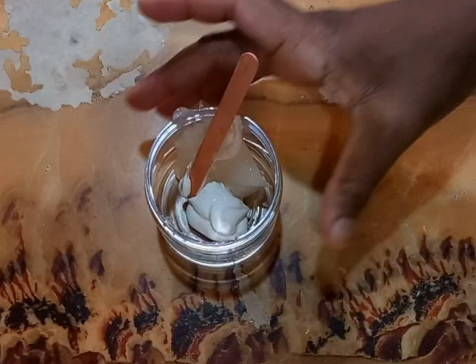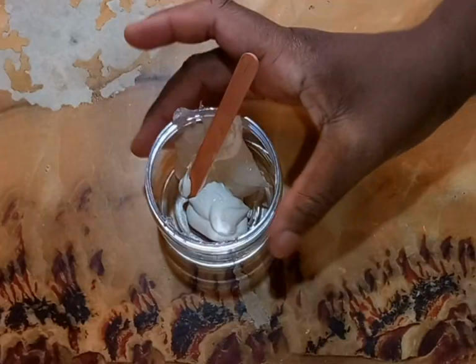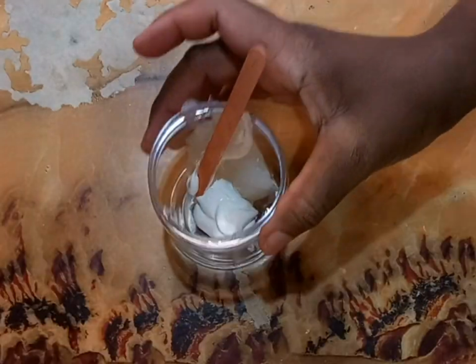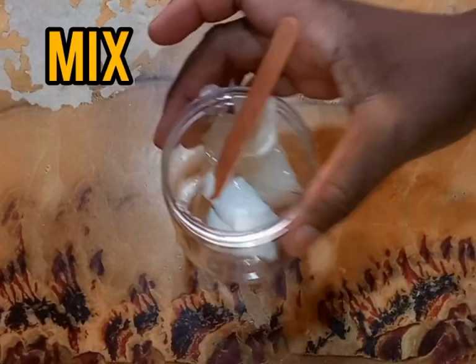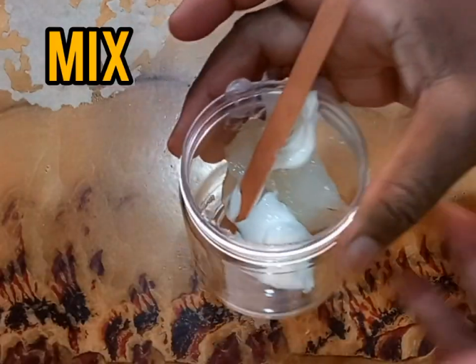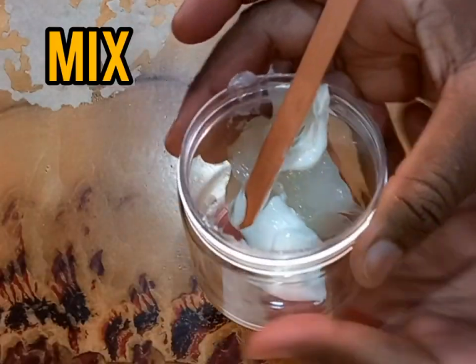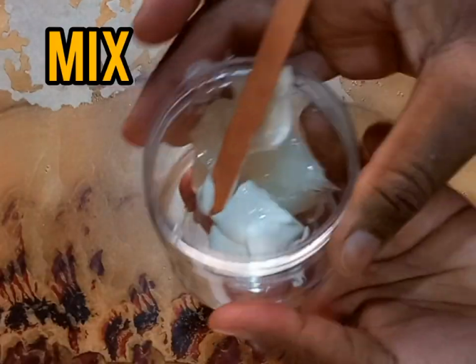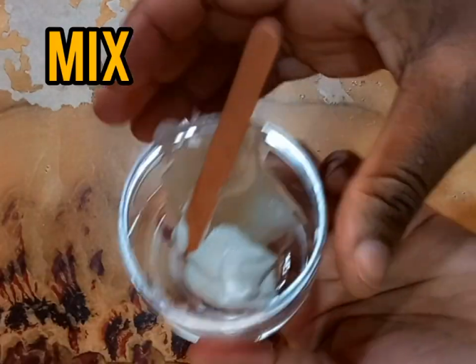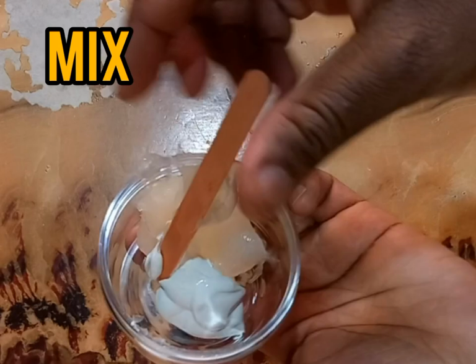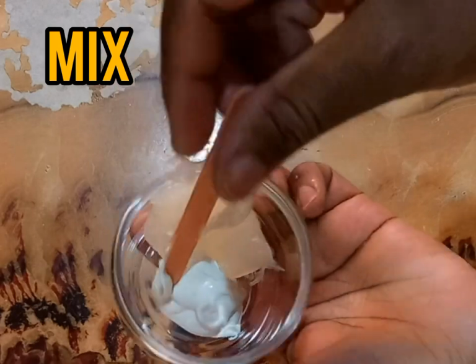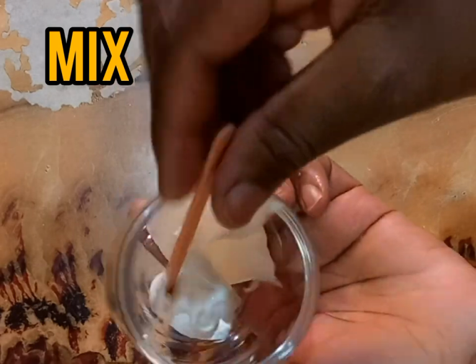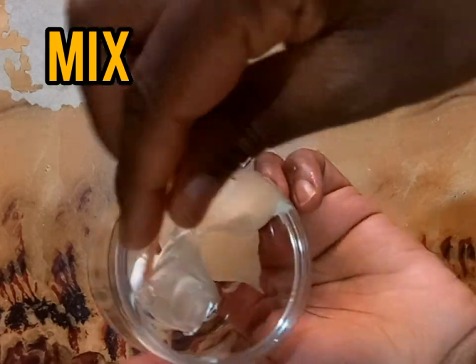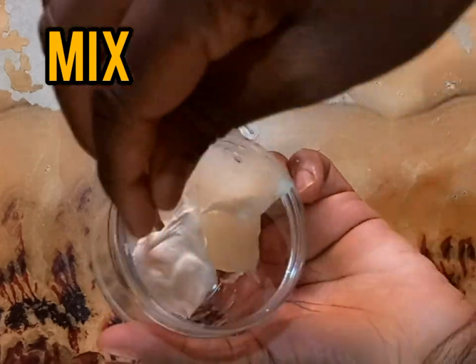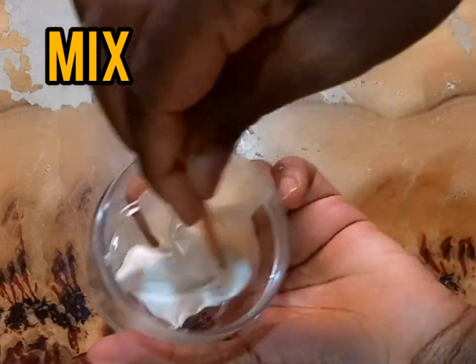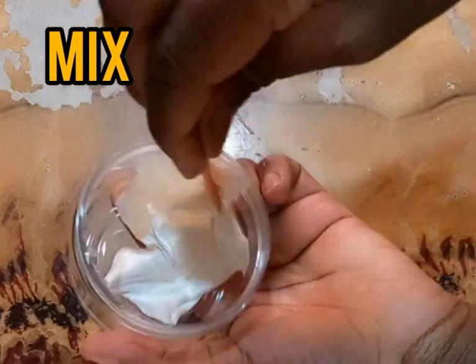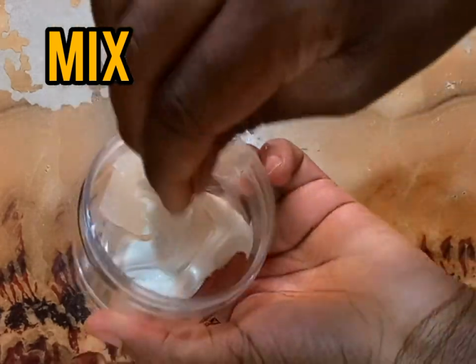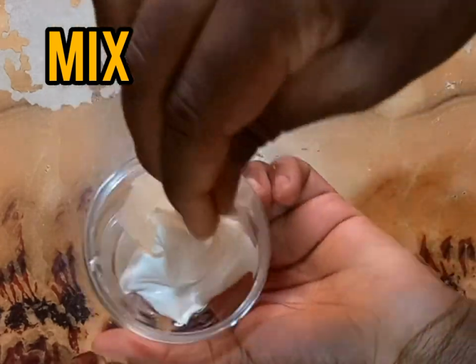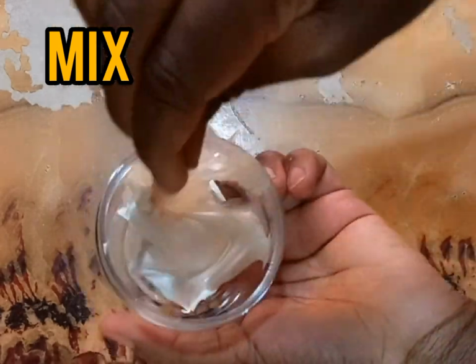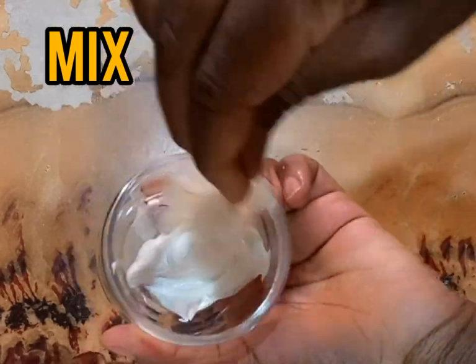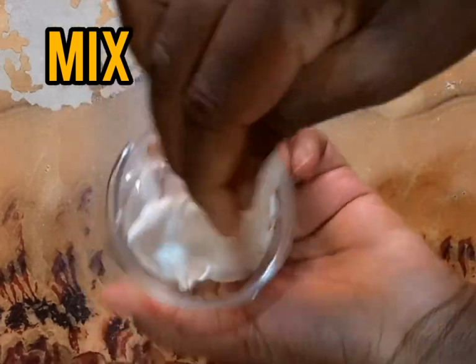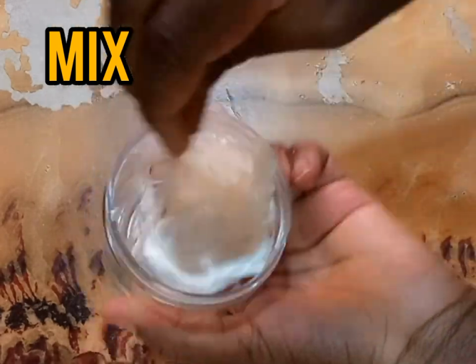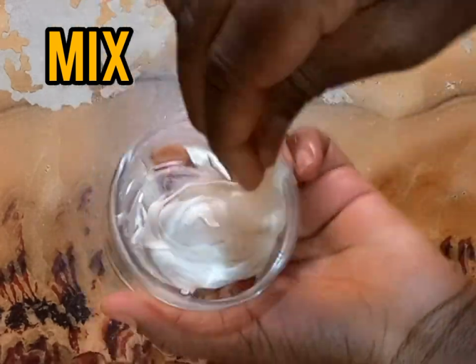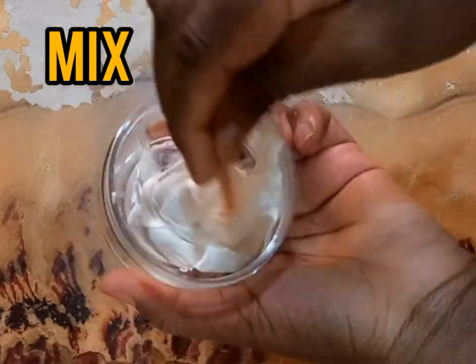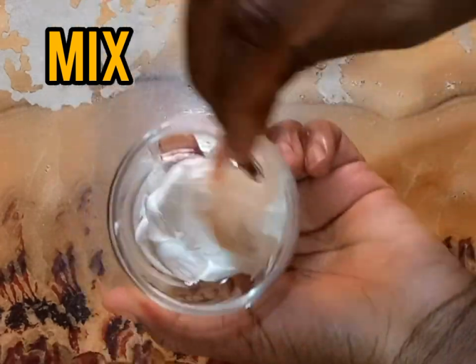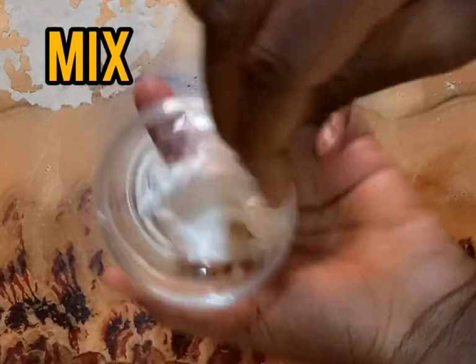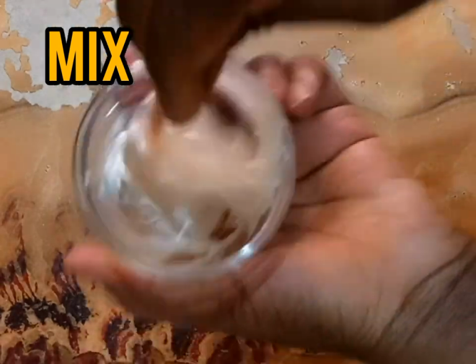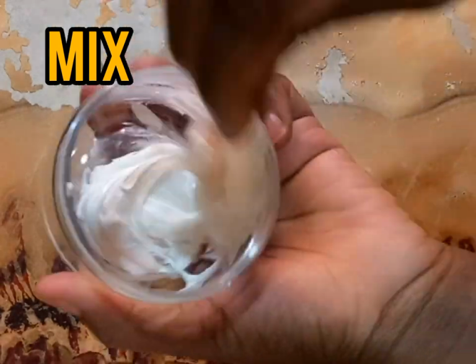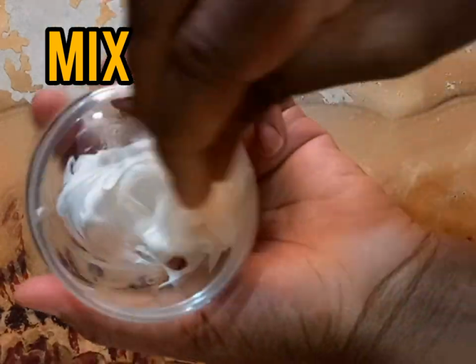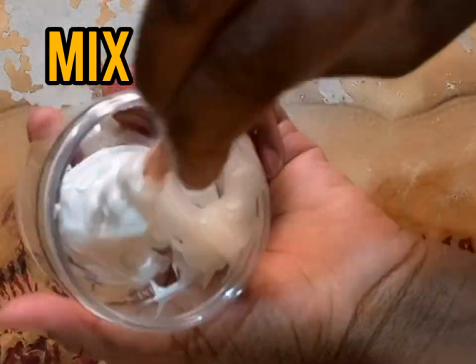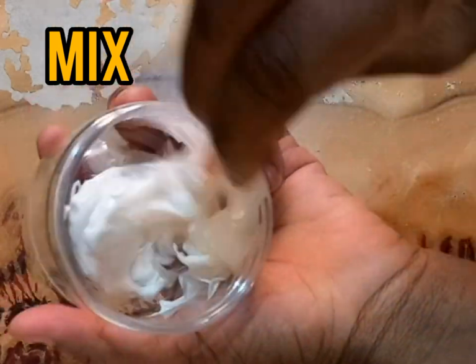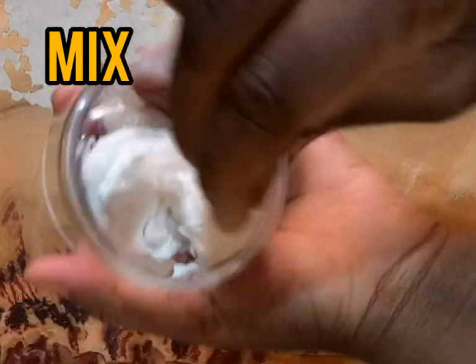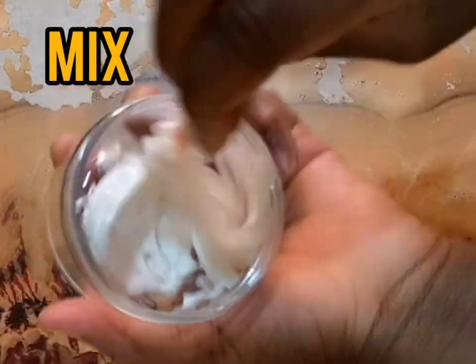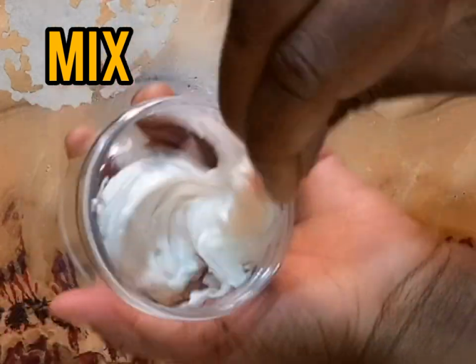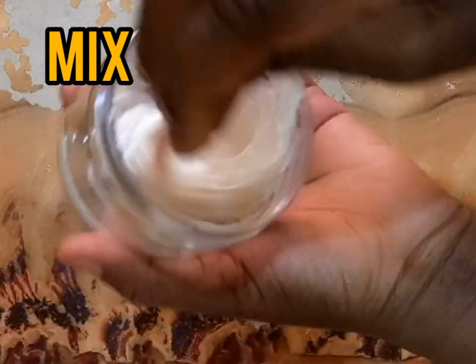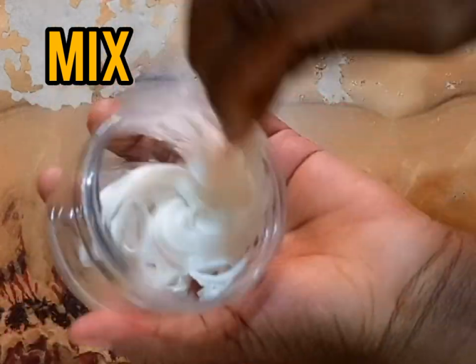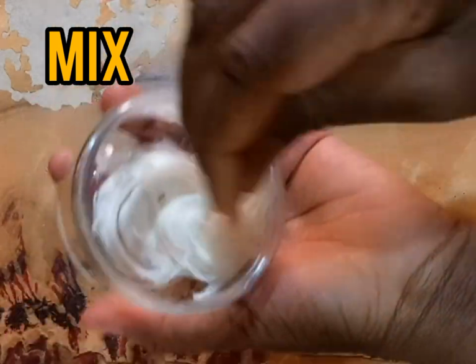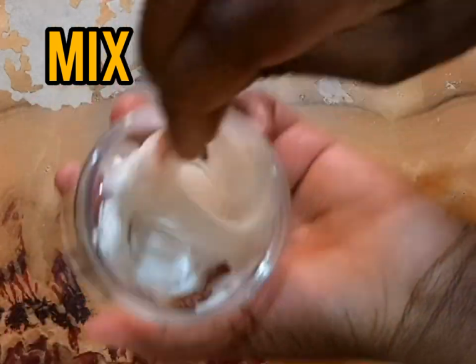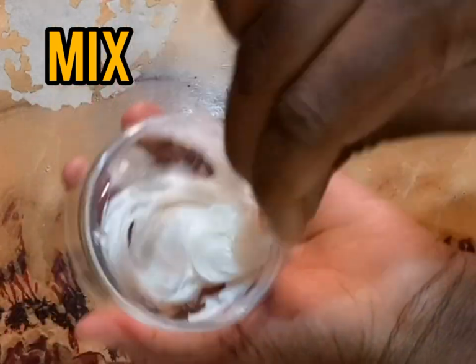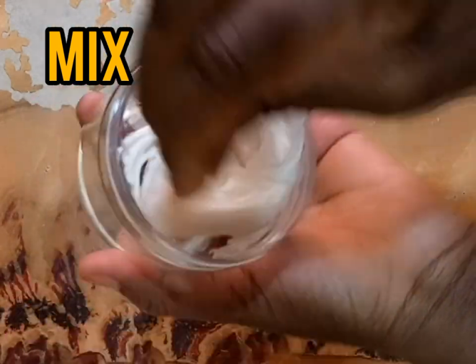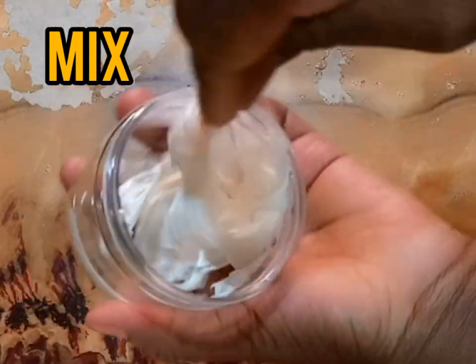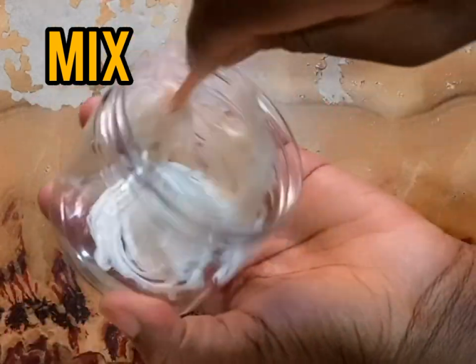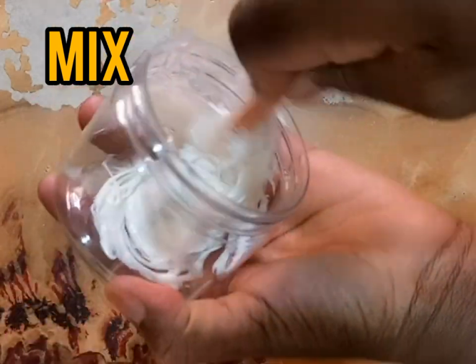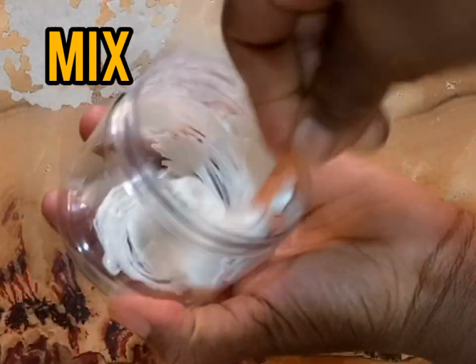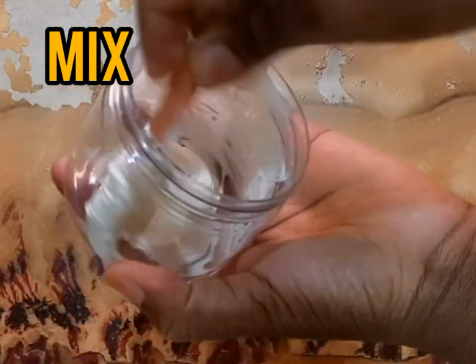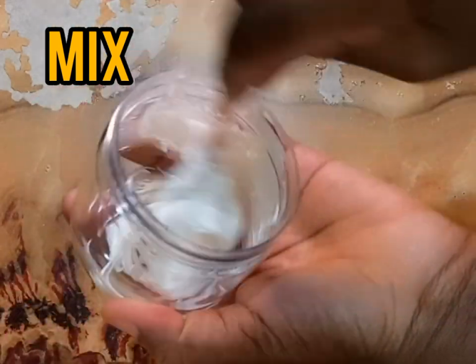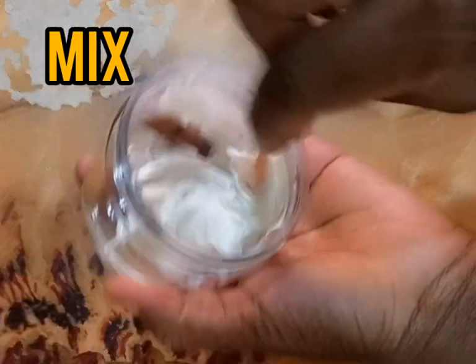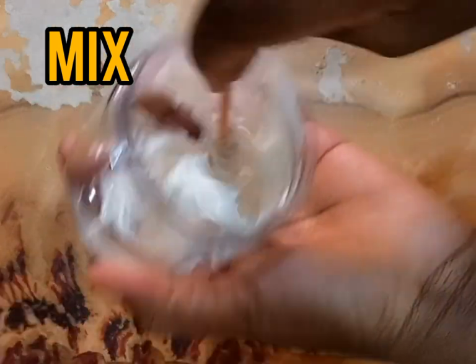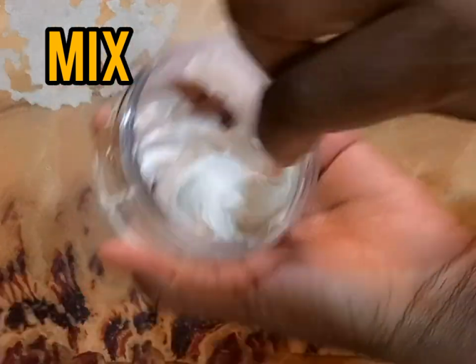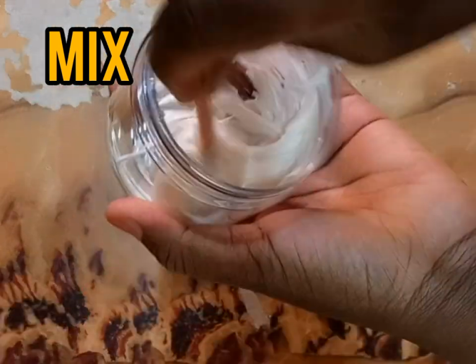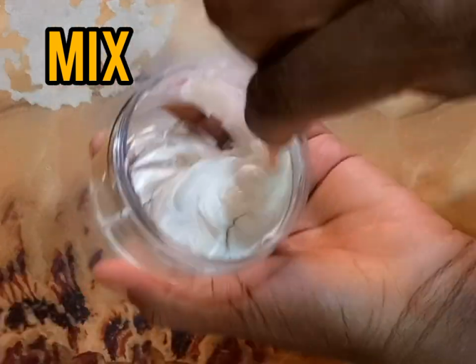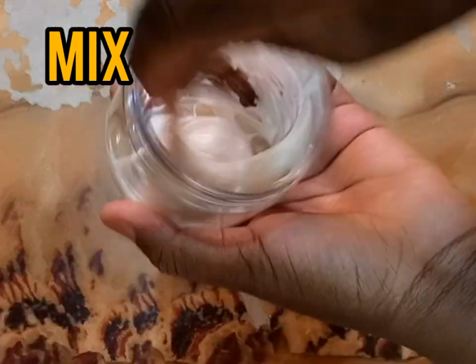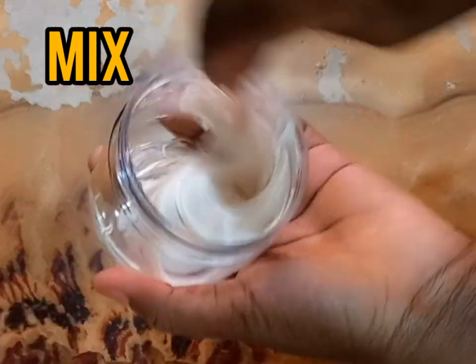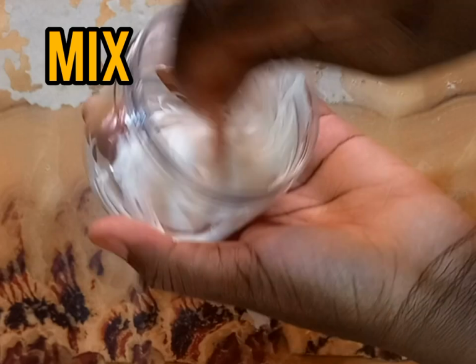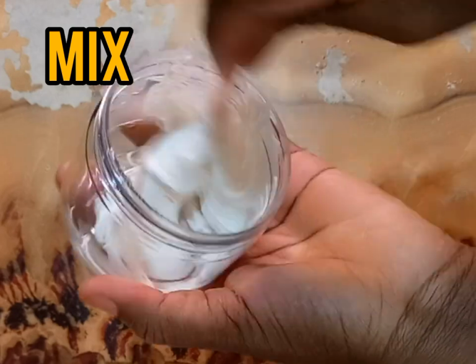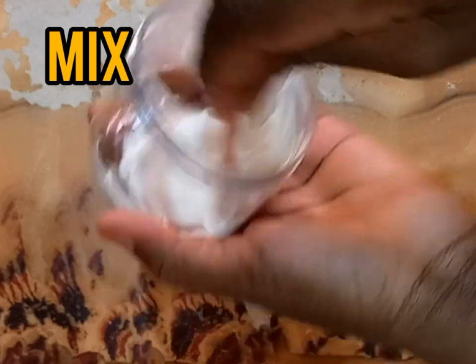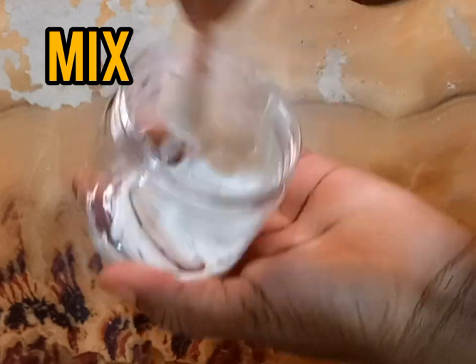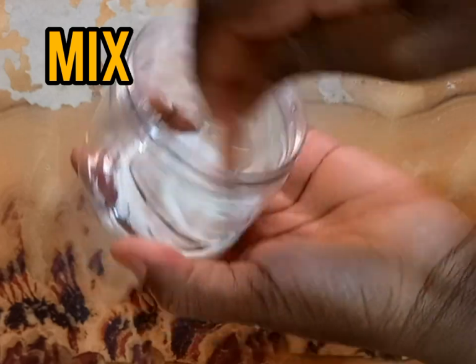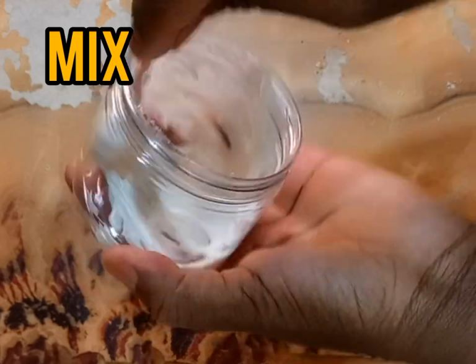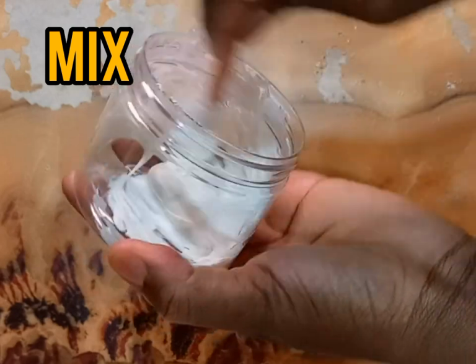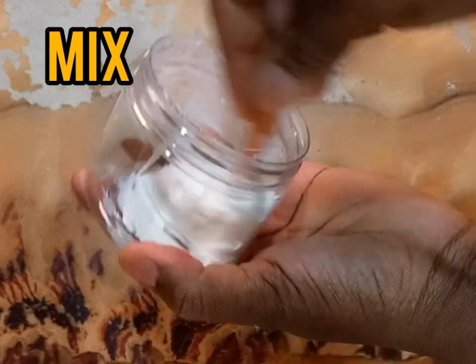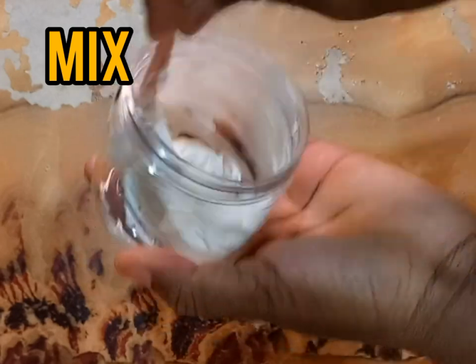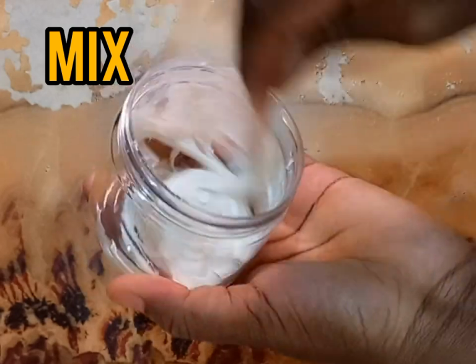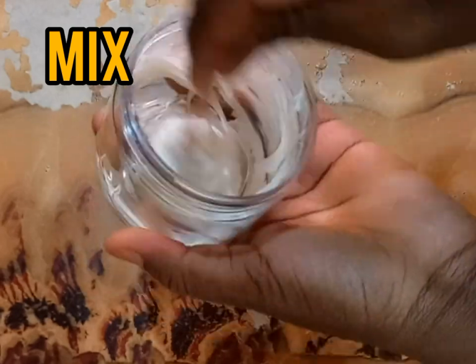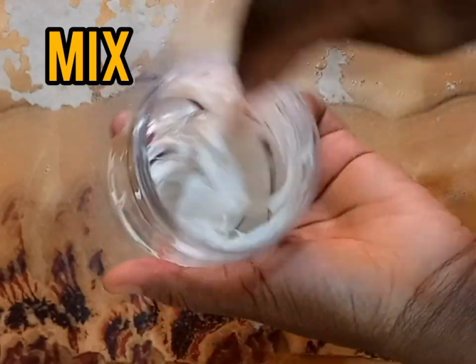Mix the ingredients really well and make sure all of them are well combined, and your remedy is ready.